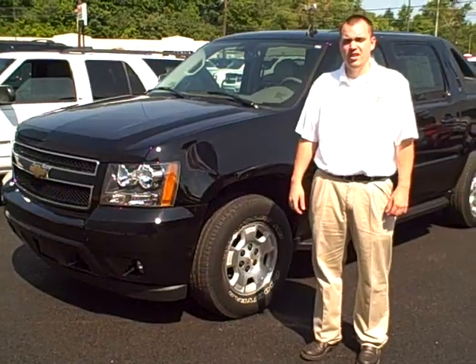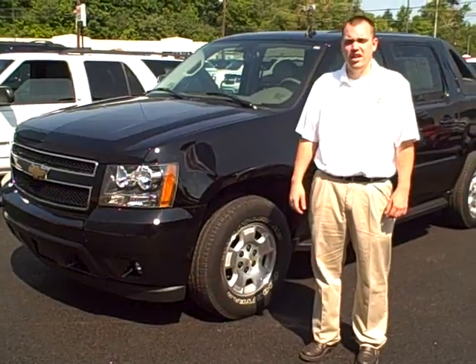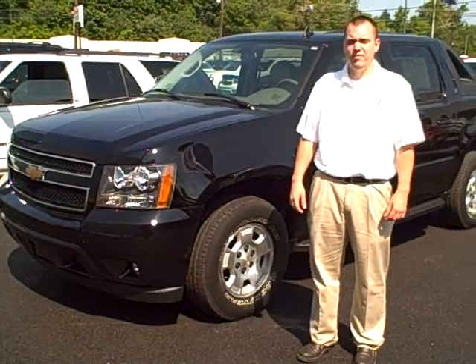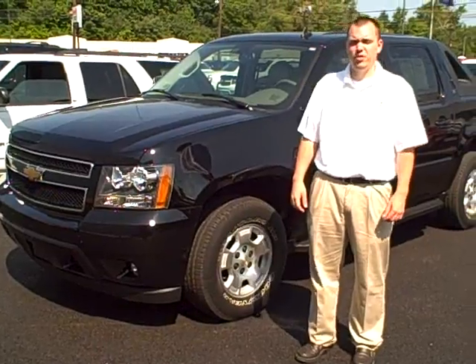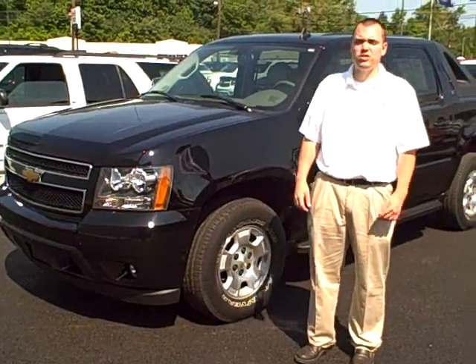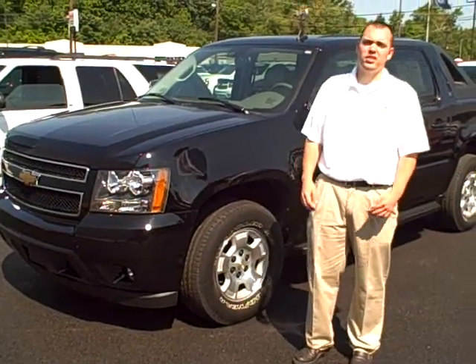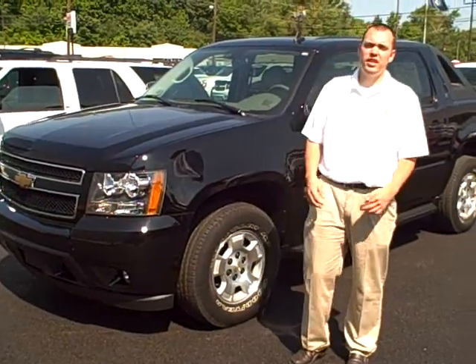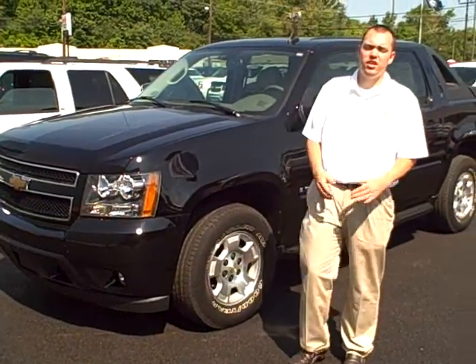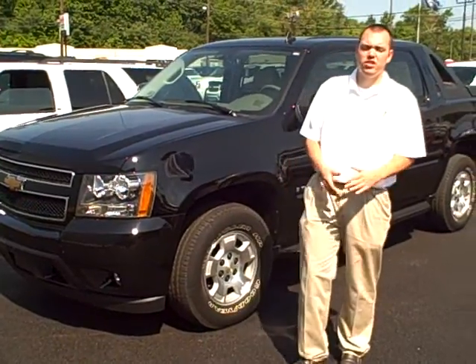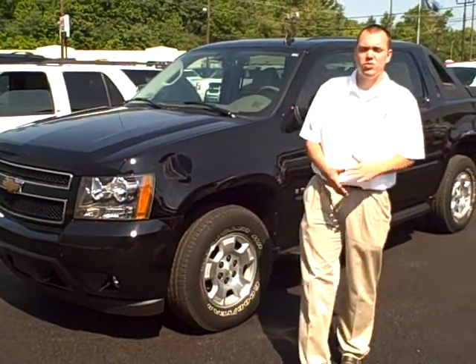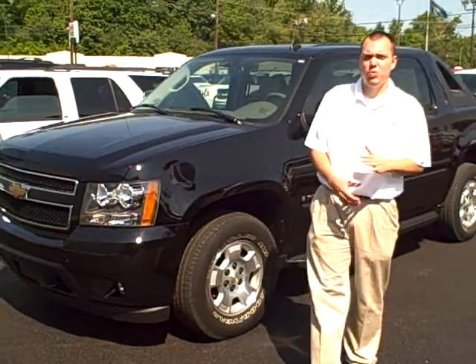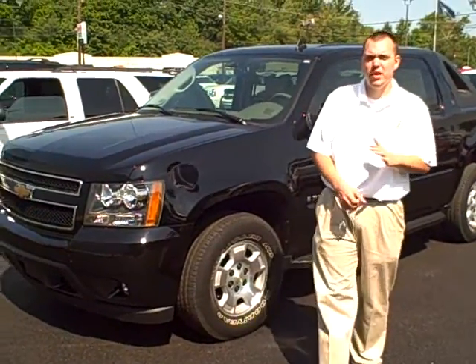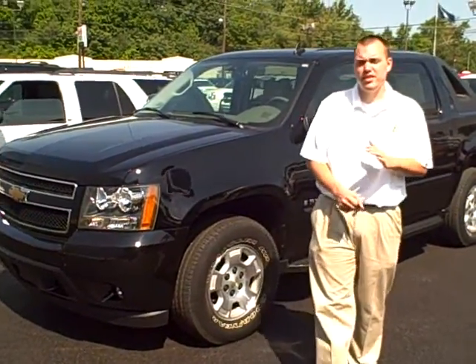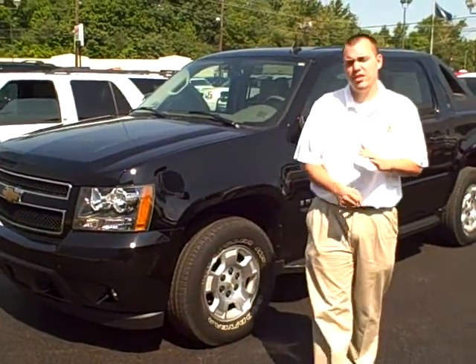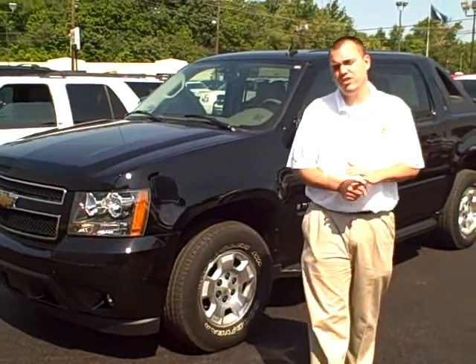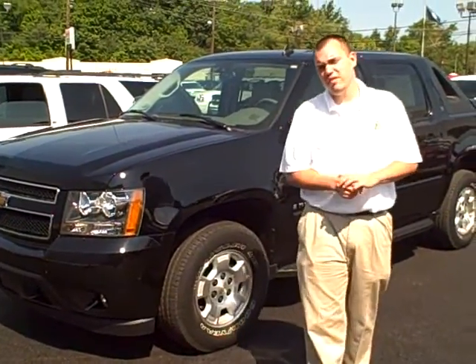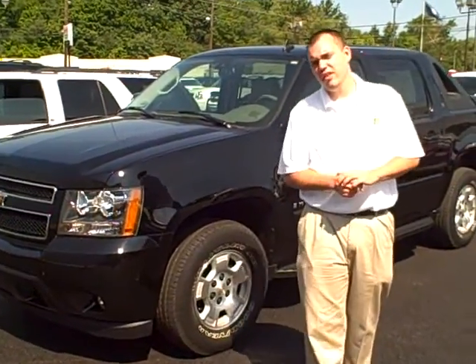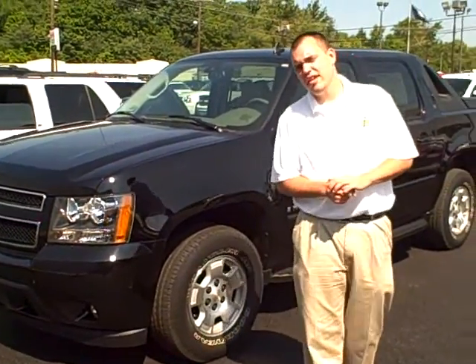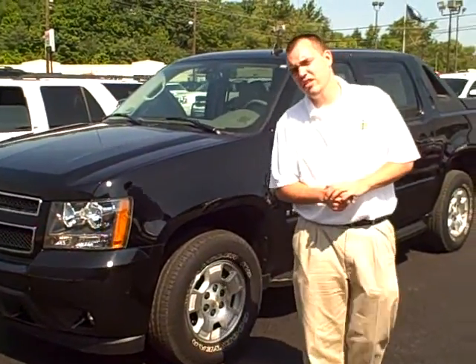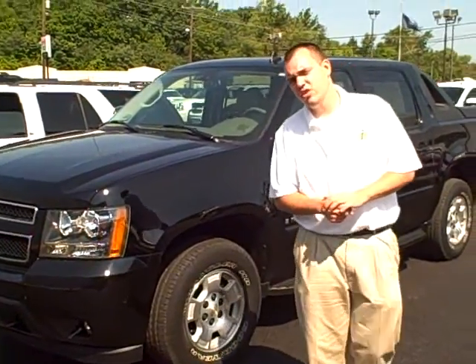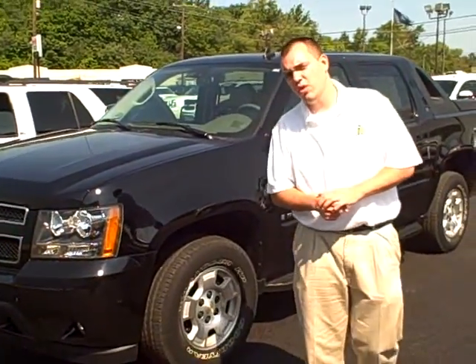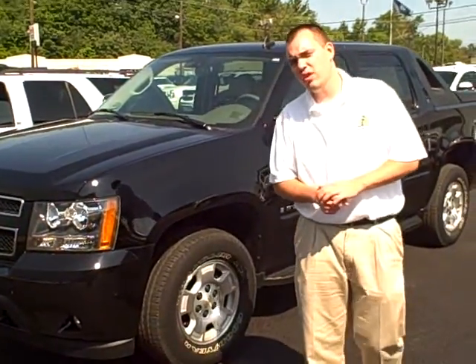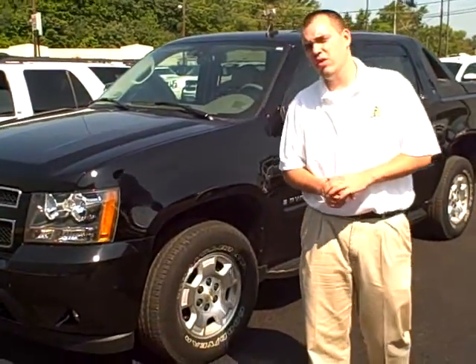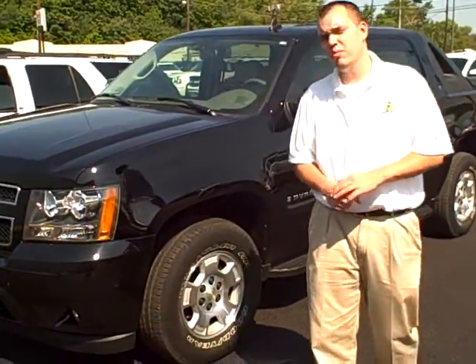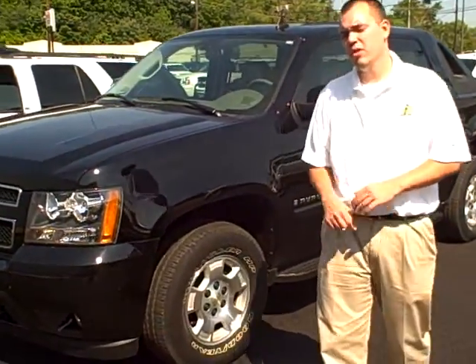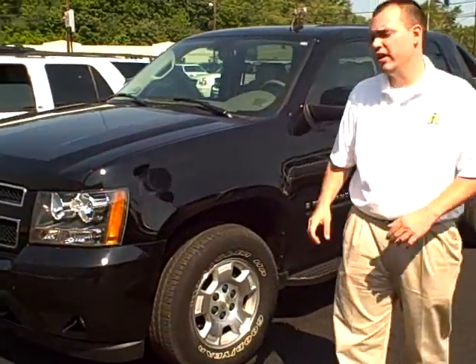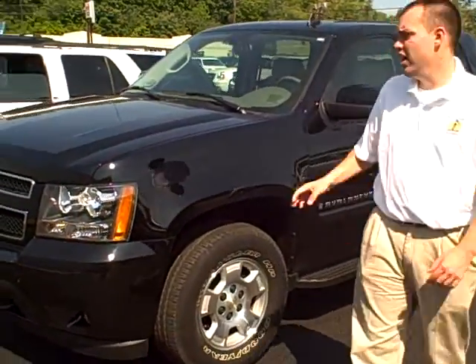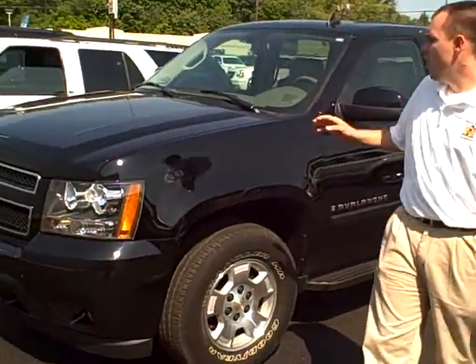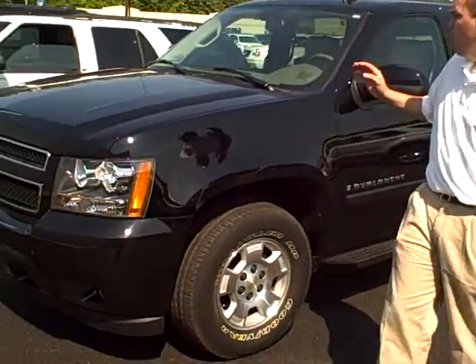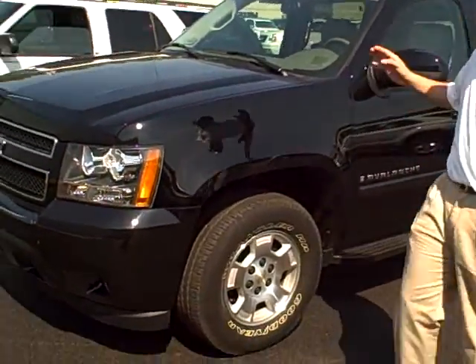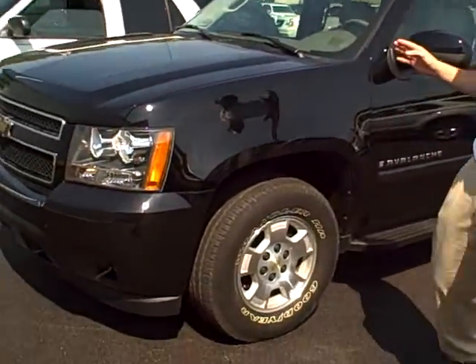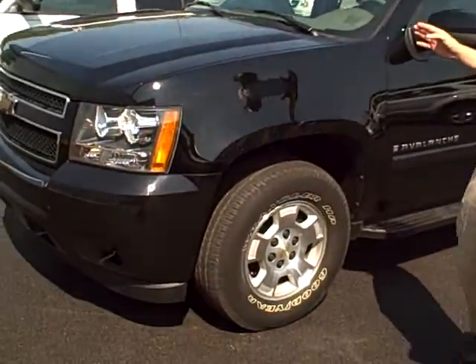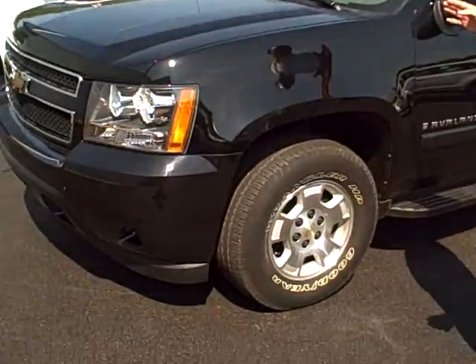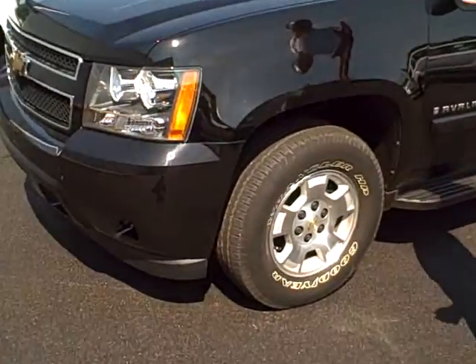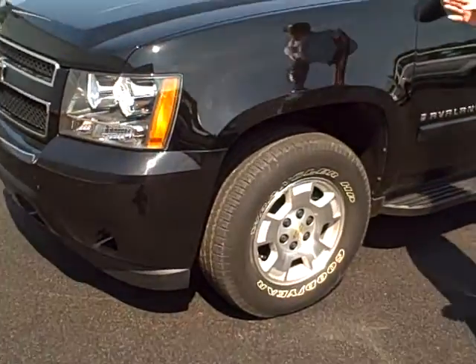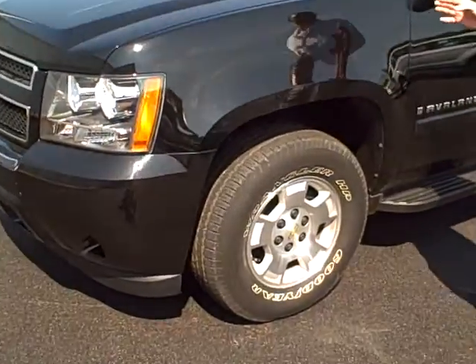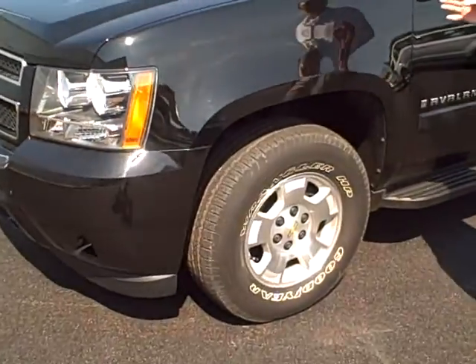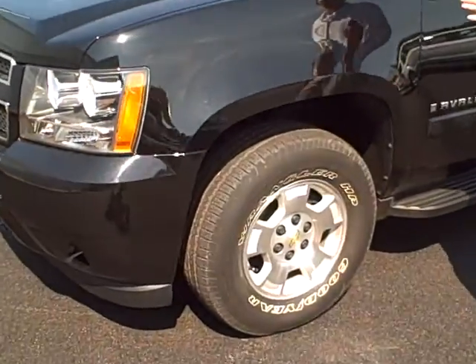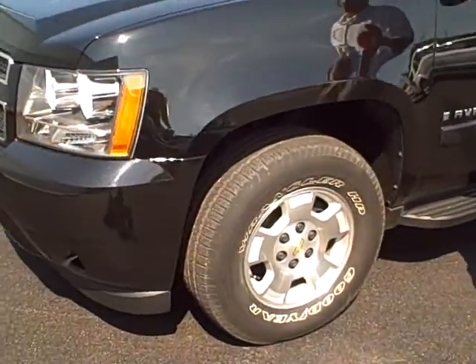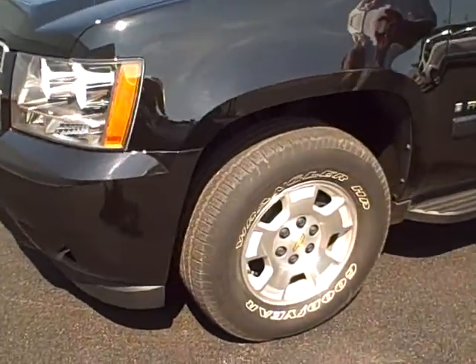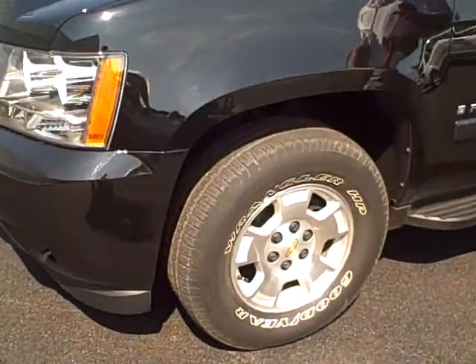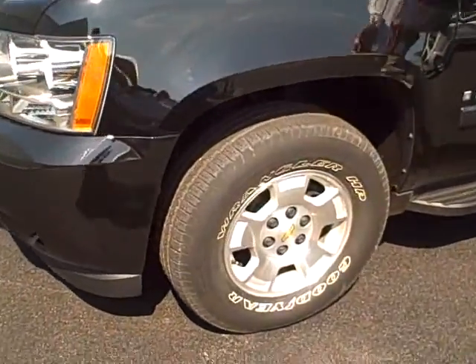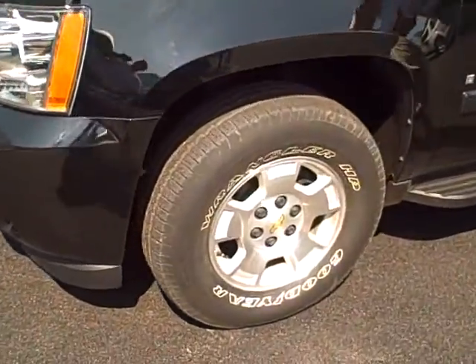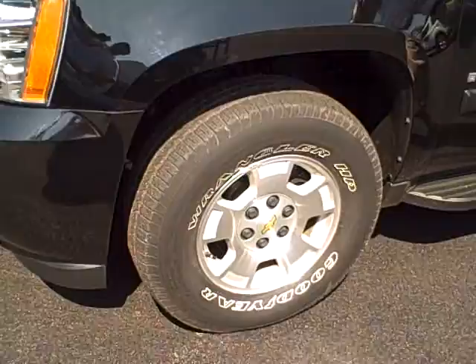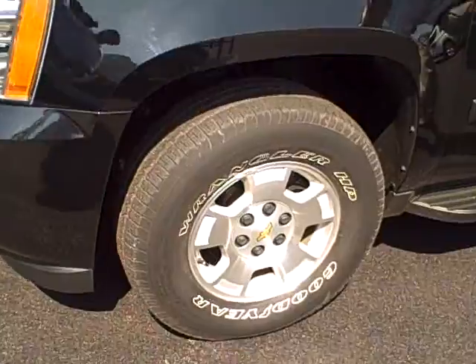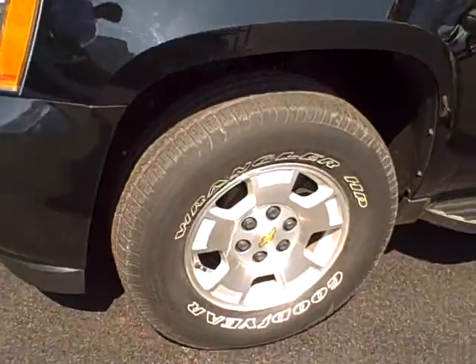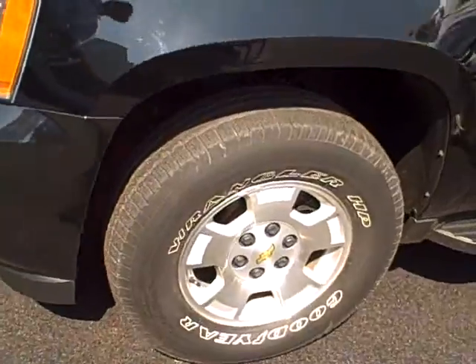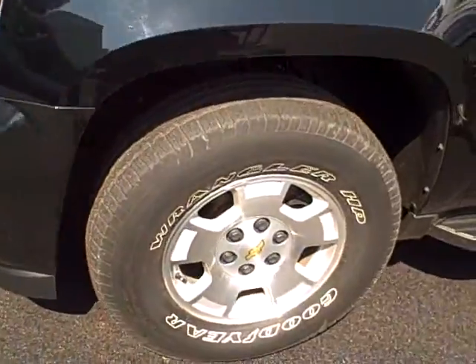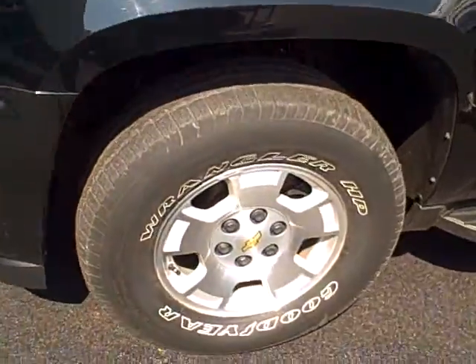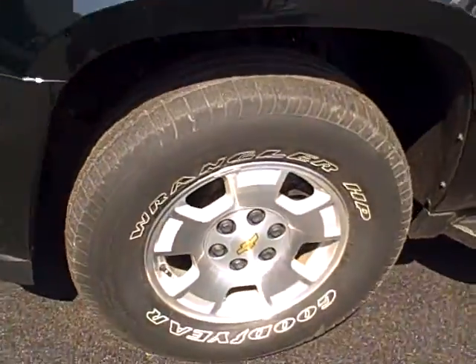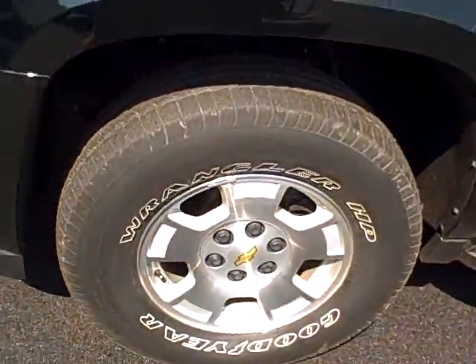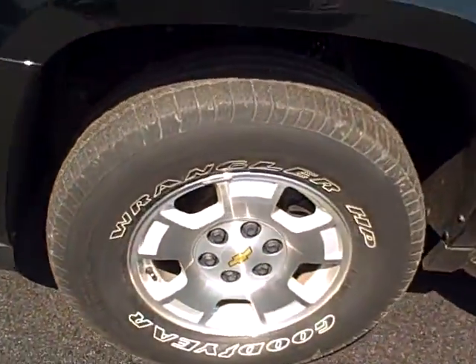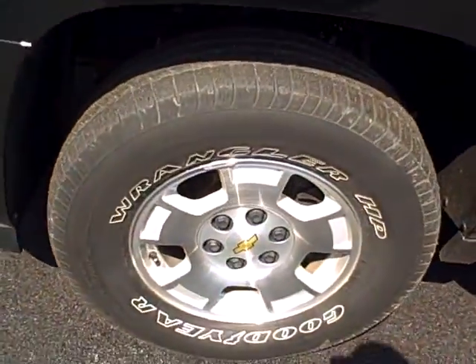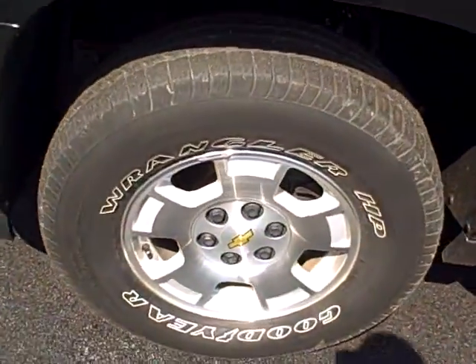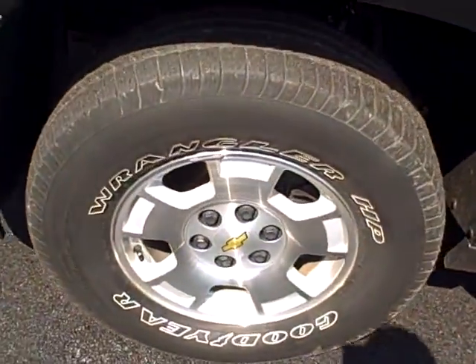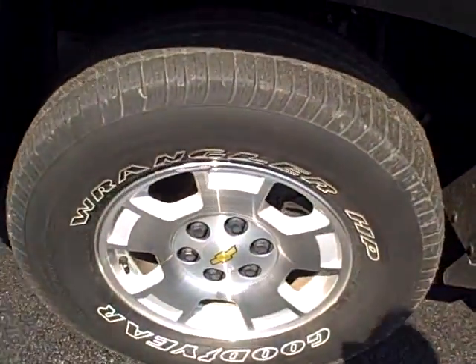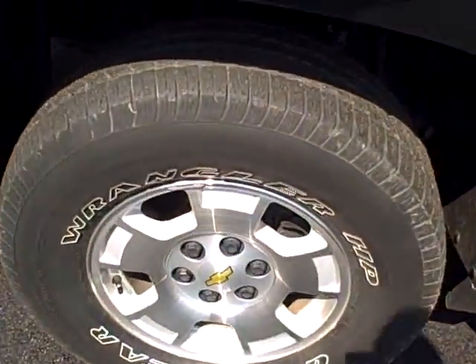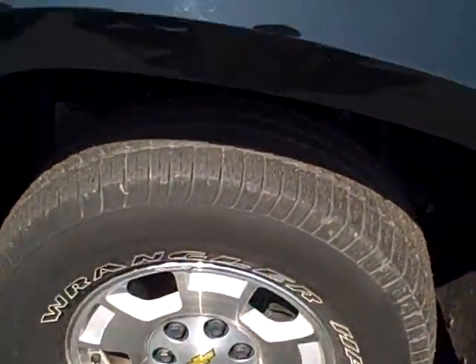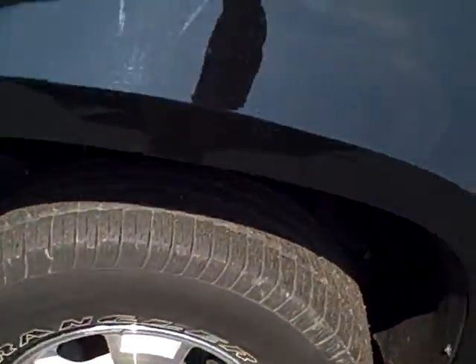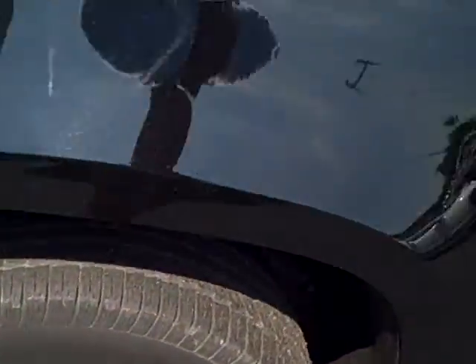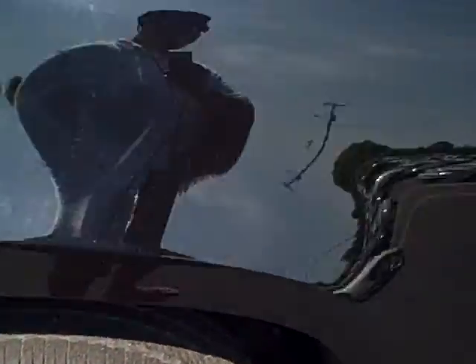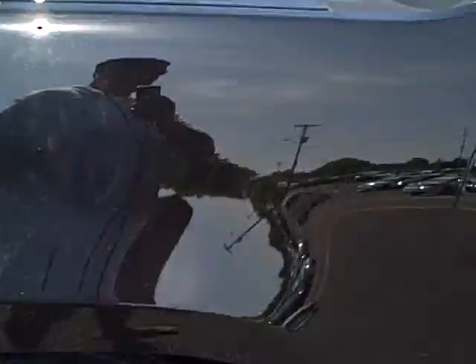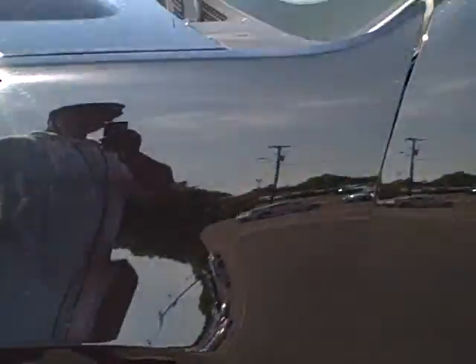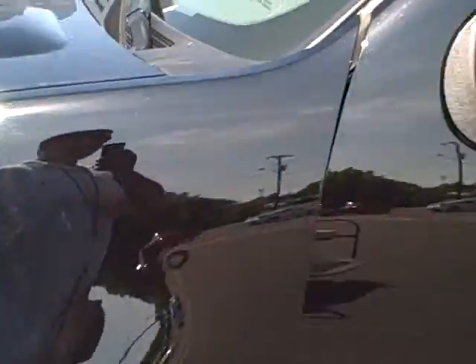Hey folks, this is Lee Hardis with Dwayne Taylor Chevrolet in Toyota, America. What I have here is a 2007 Chevrolet Aguilar L2 model.